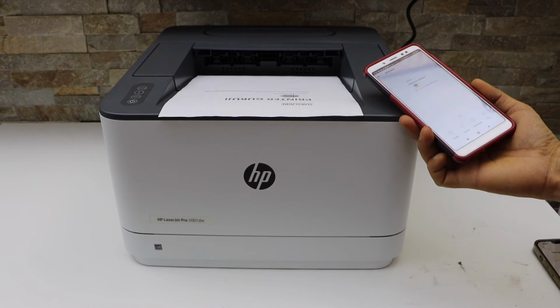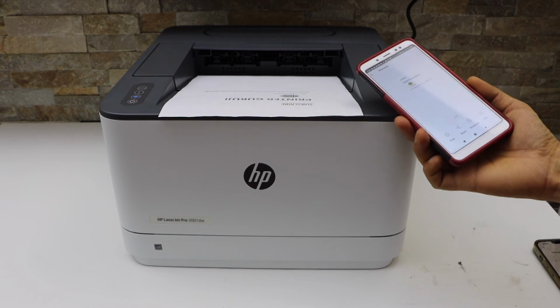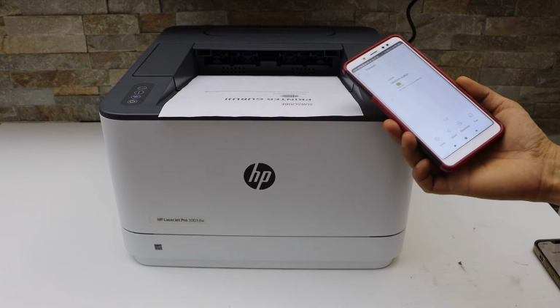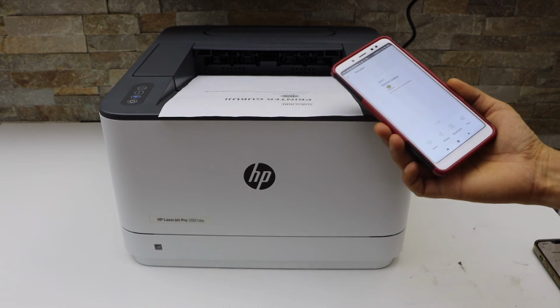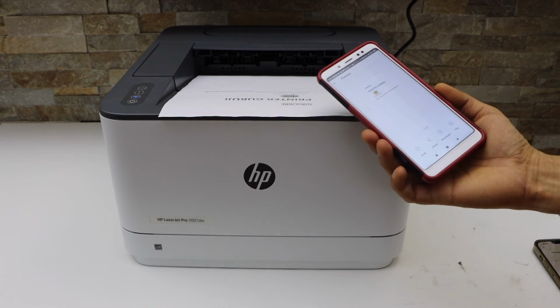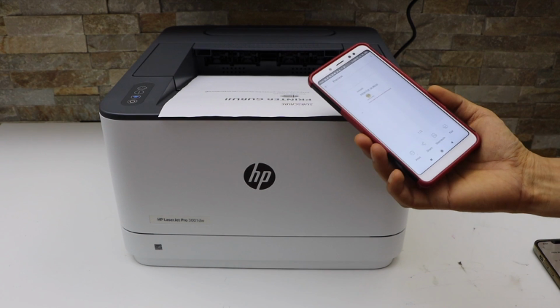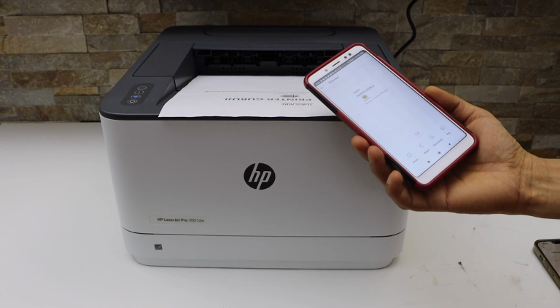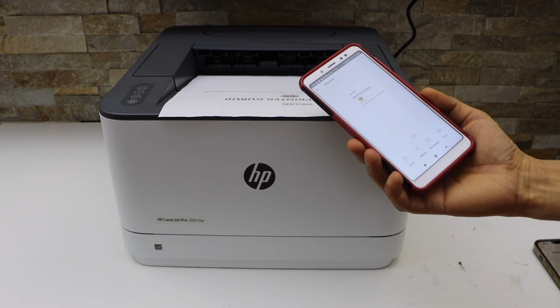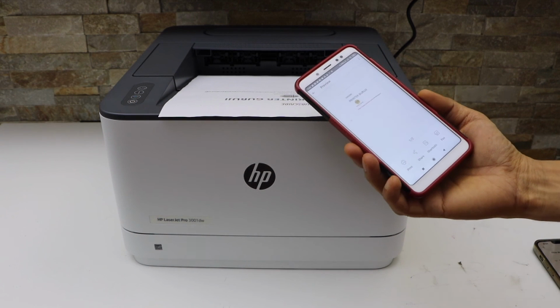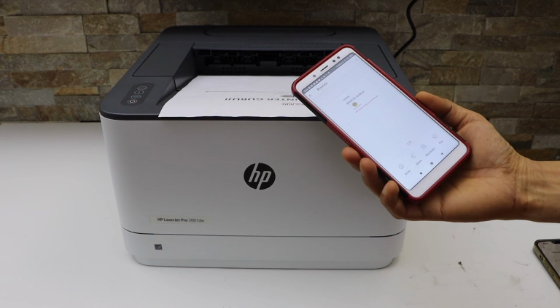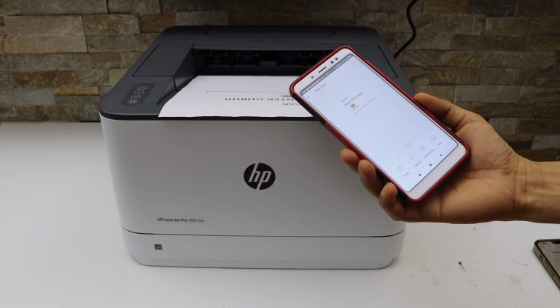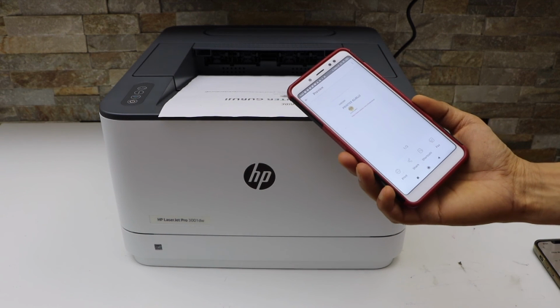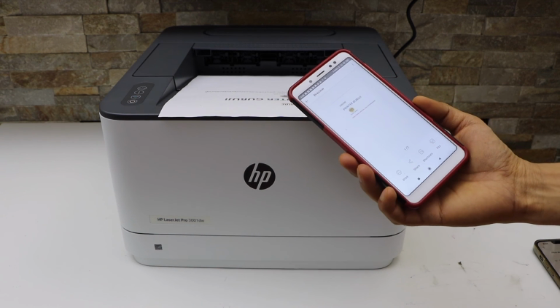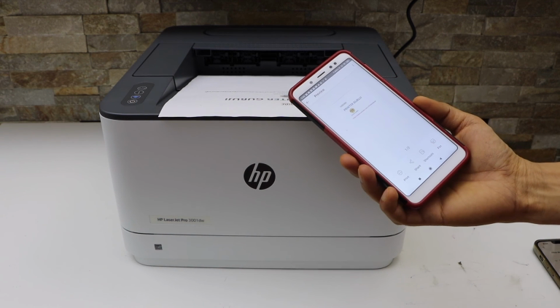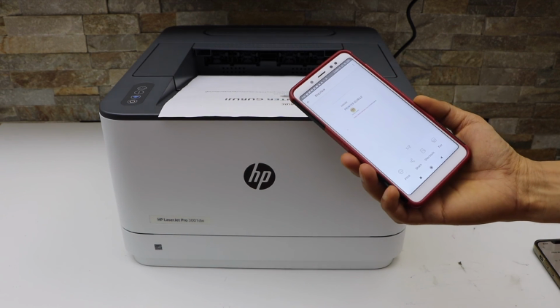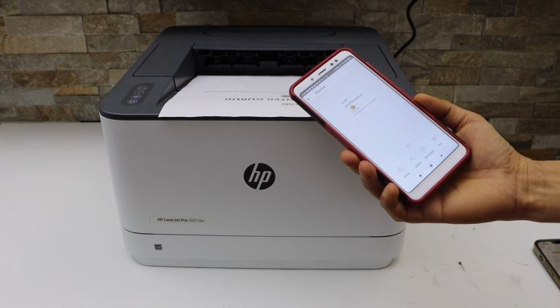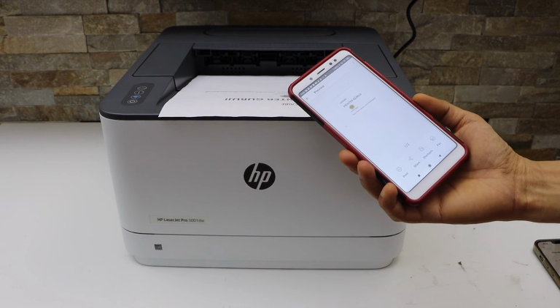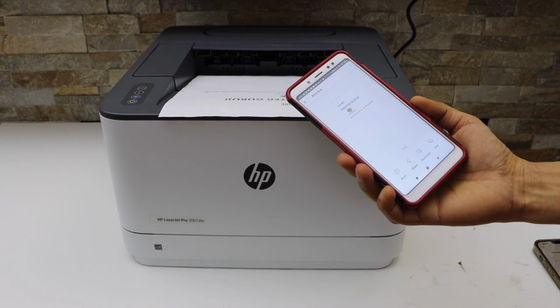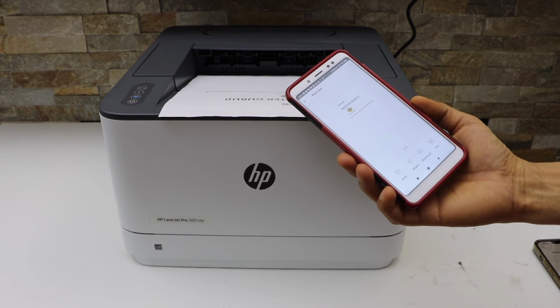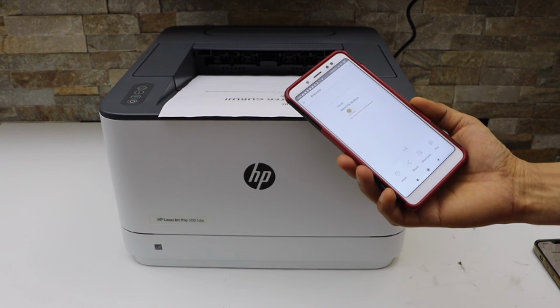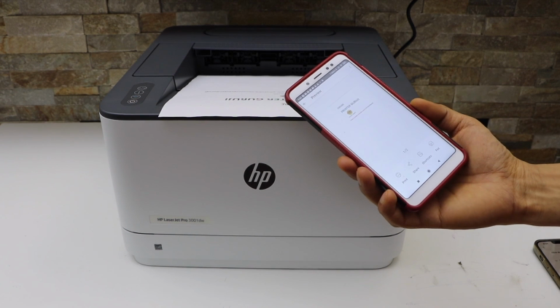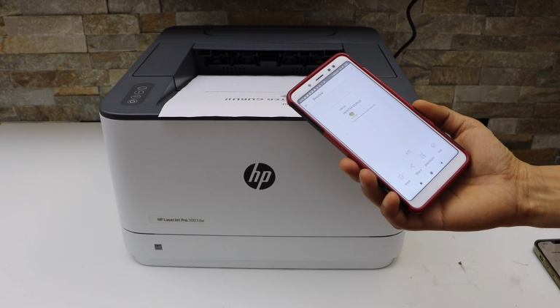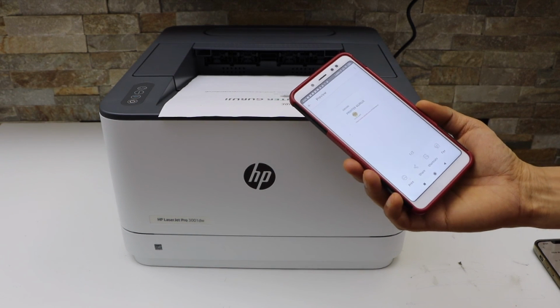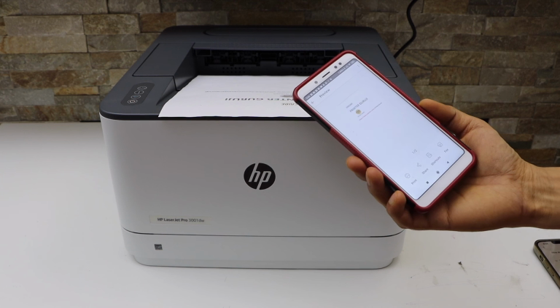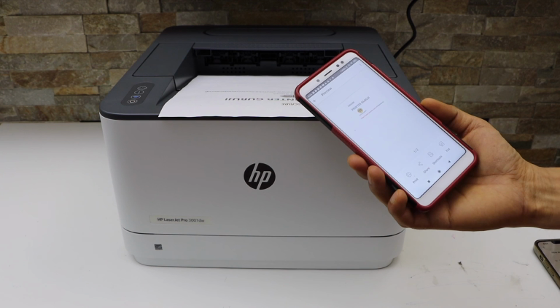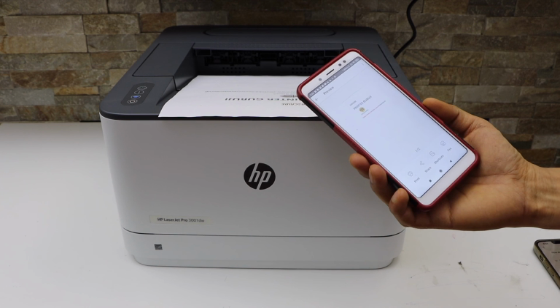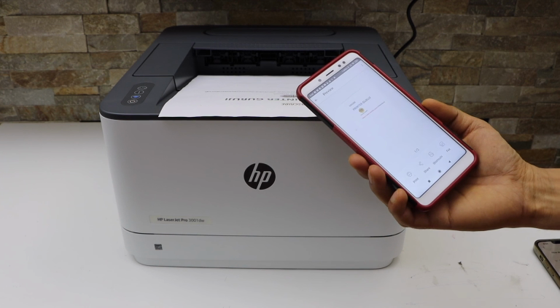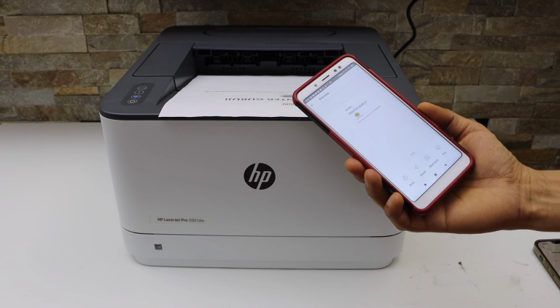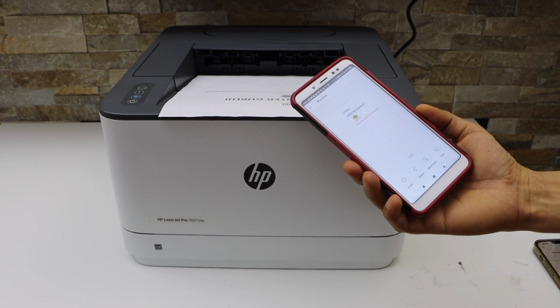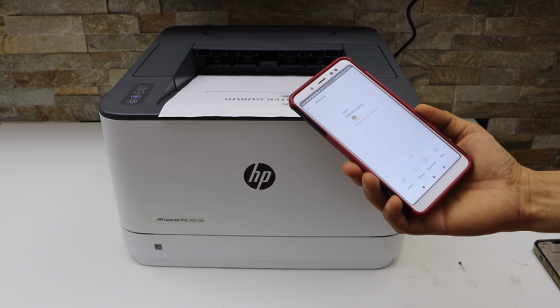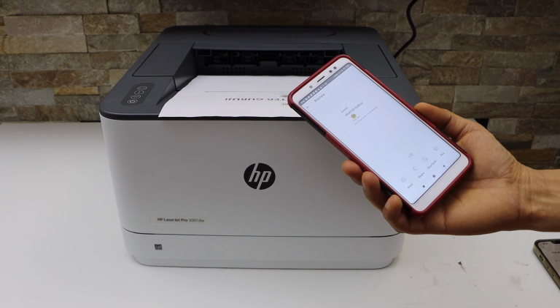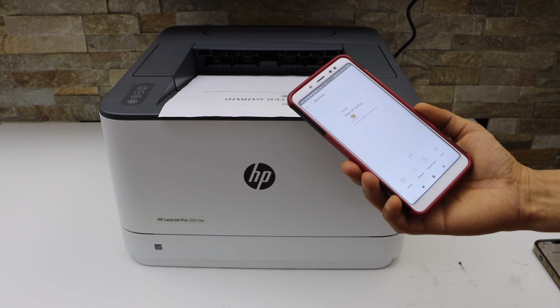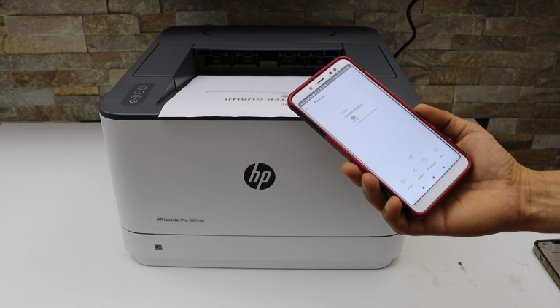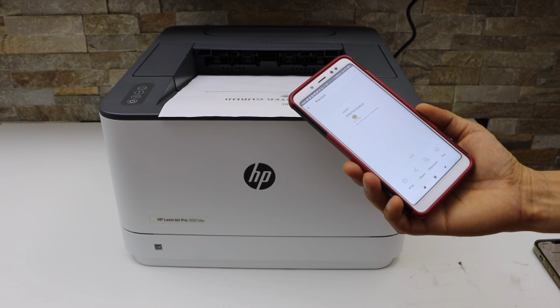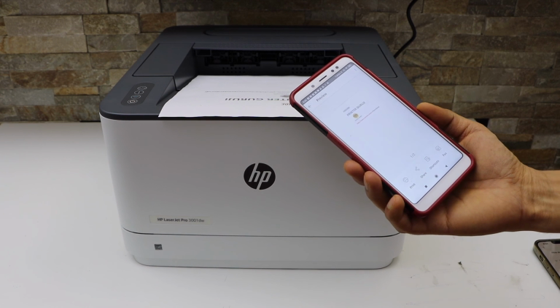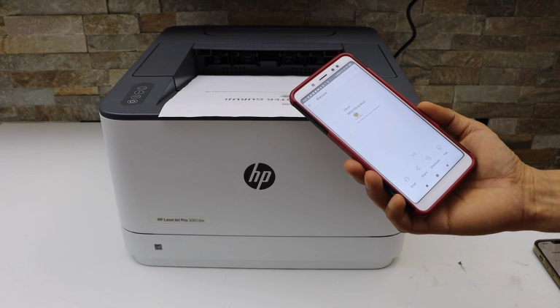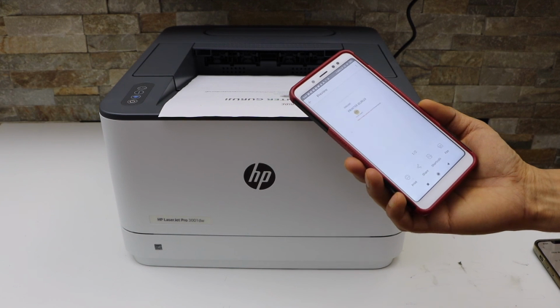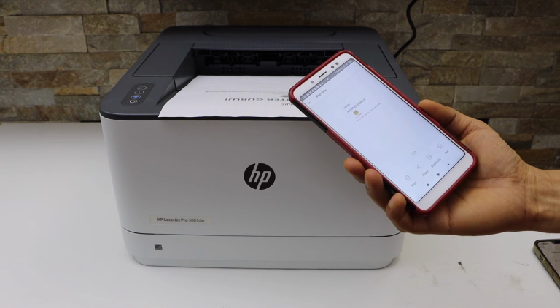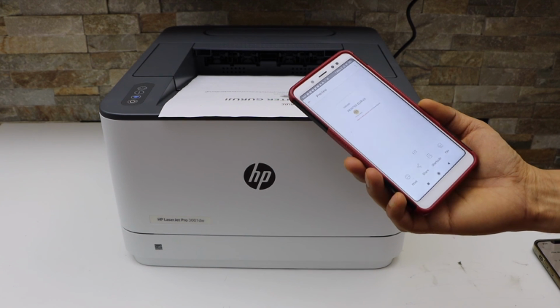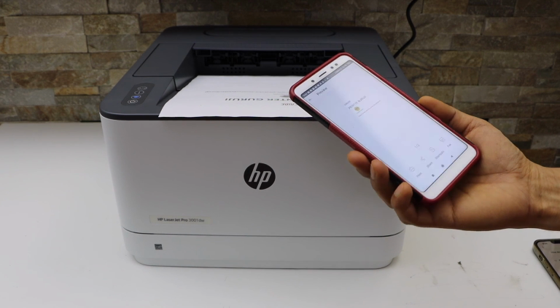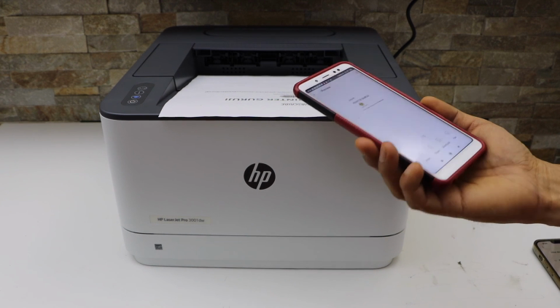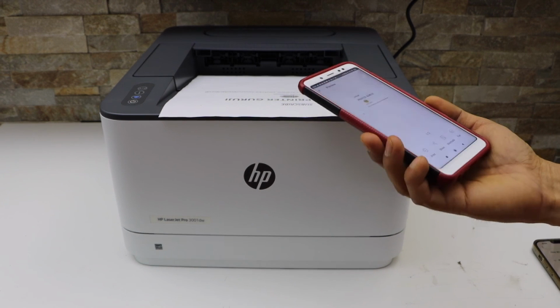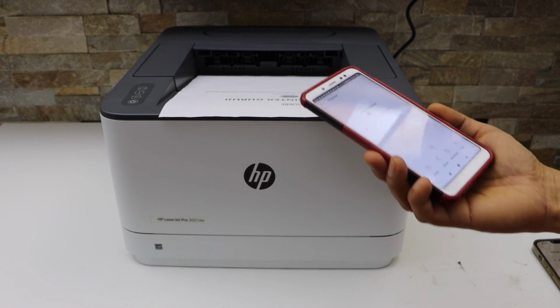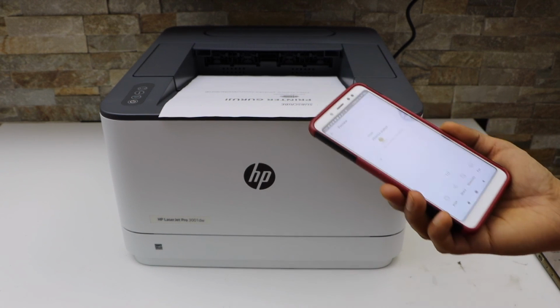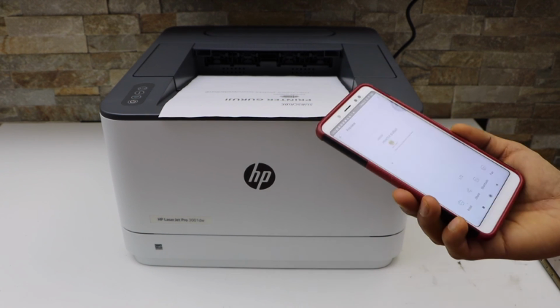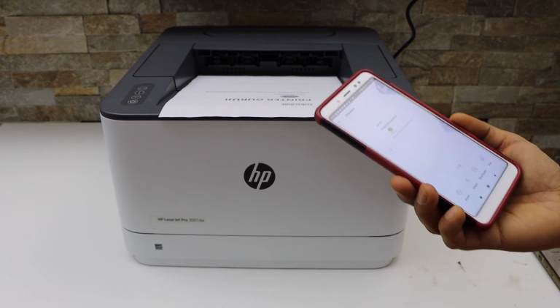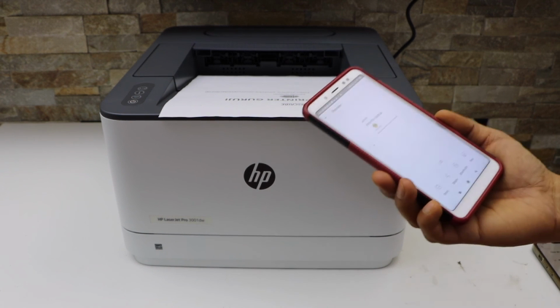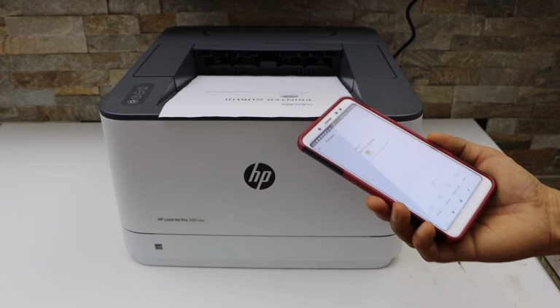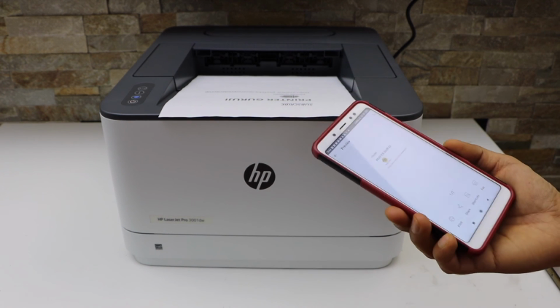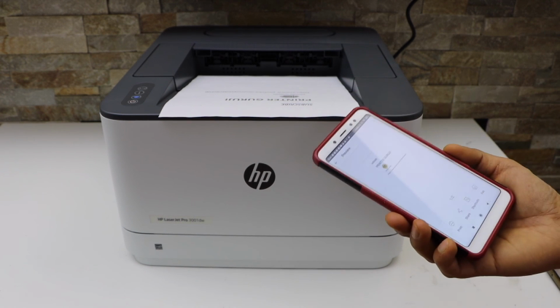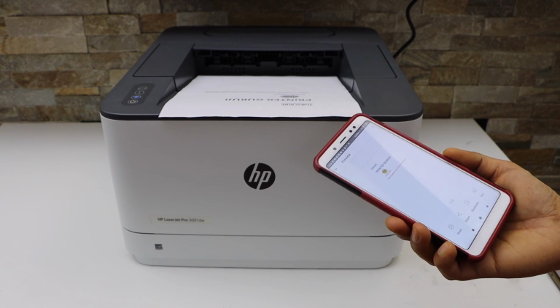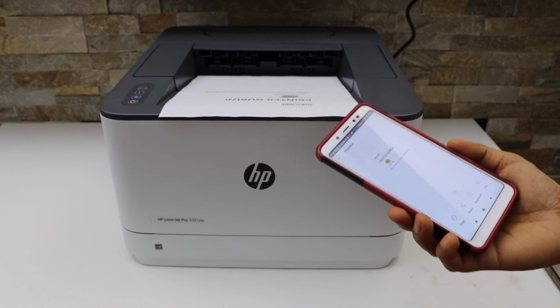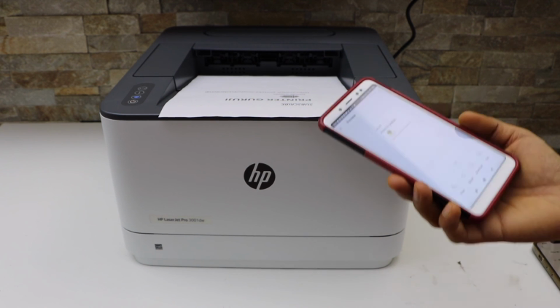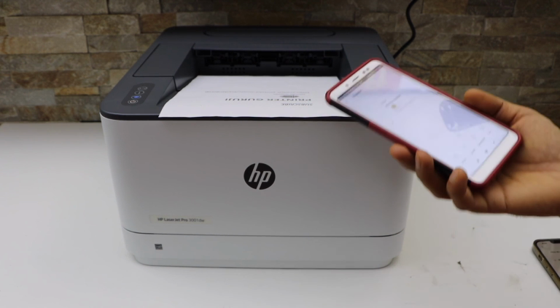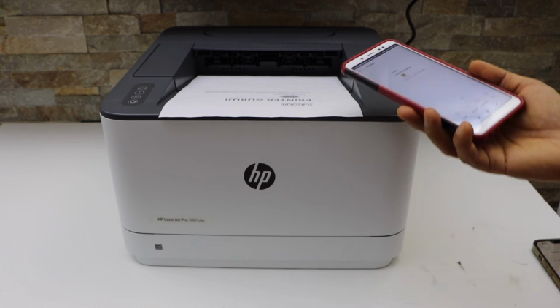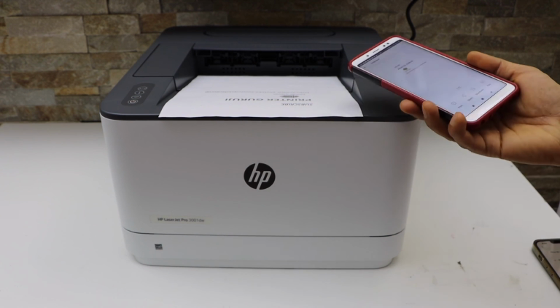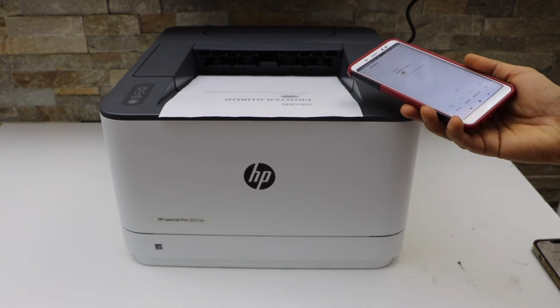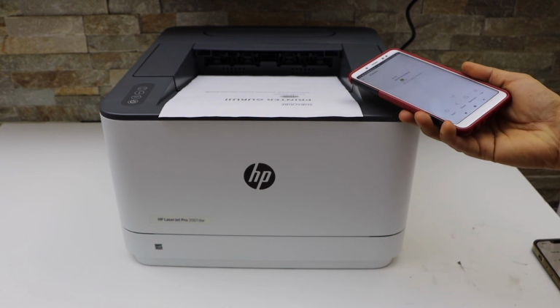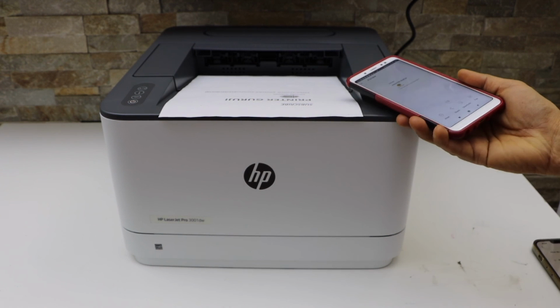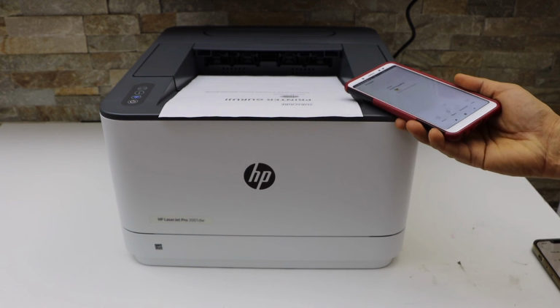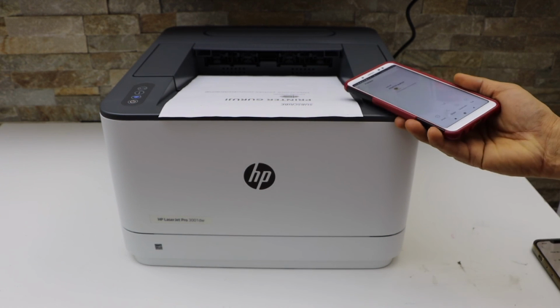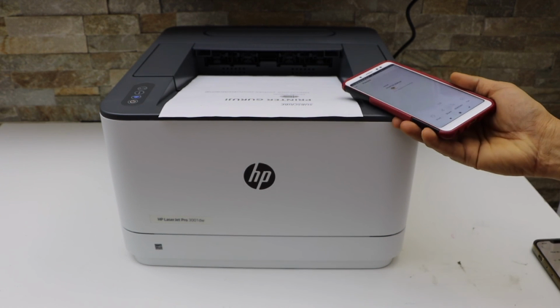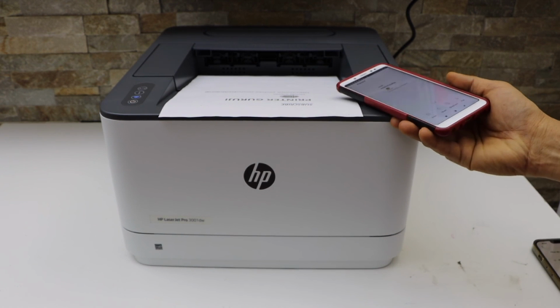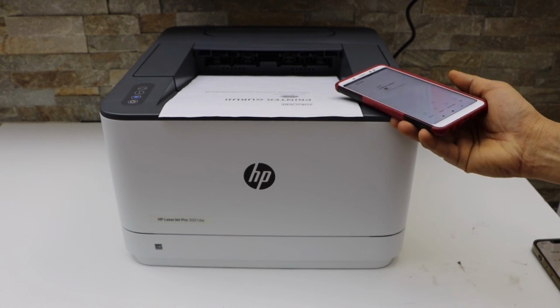So that's the fastest and quickest way to set up your printer and start using it for wireless printing. Thanks for watching.